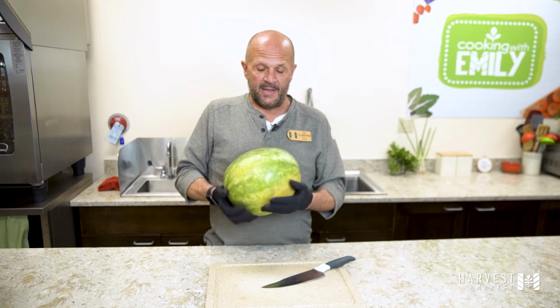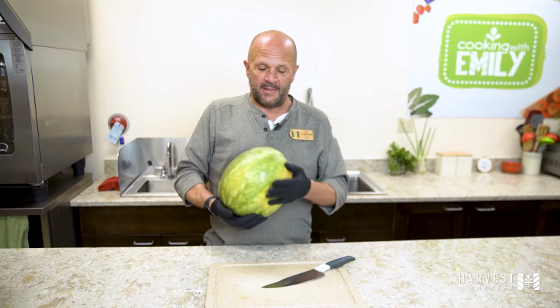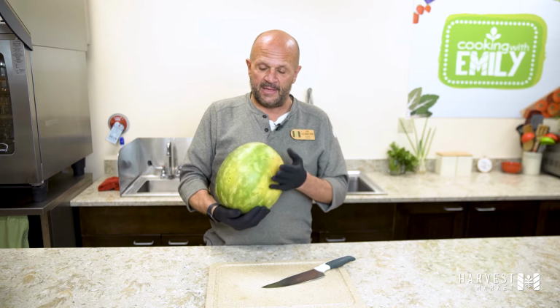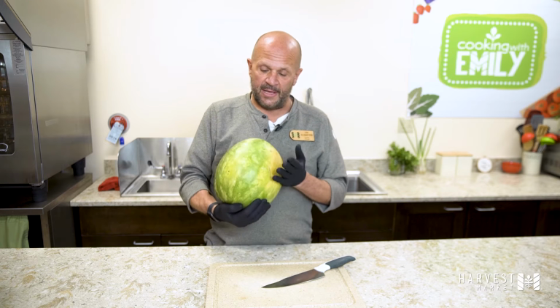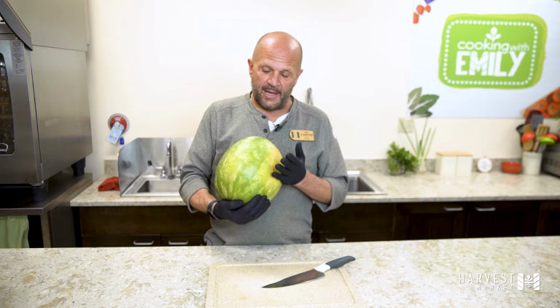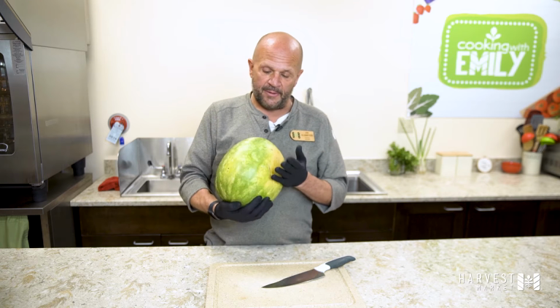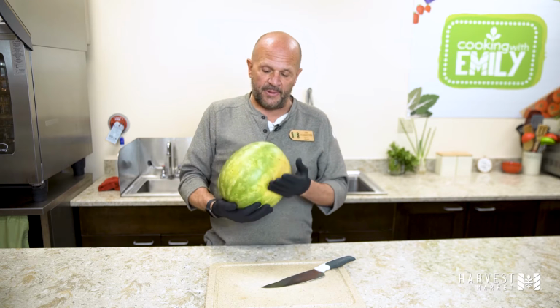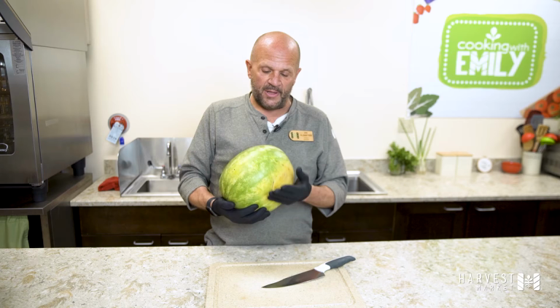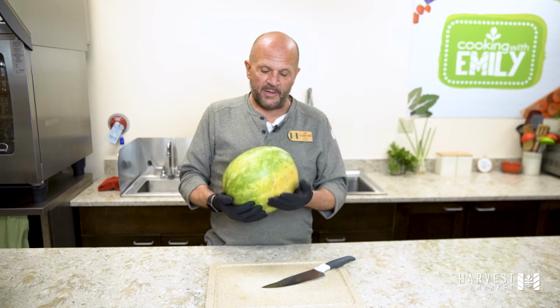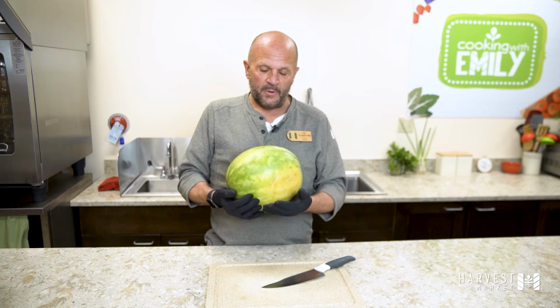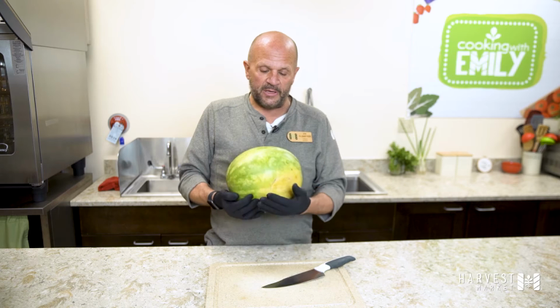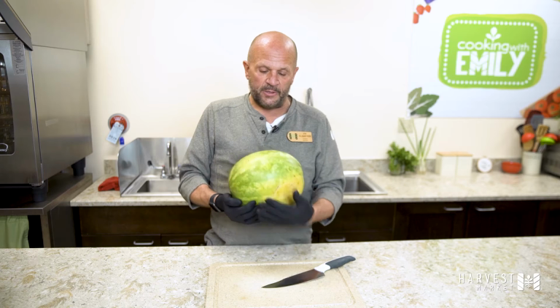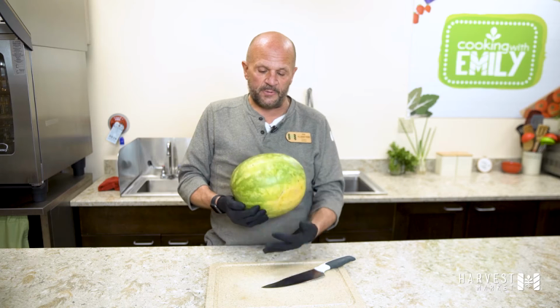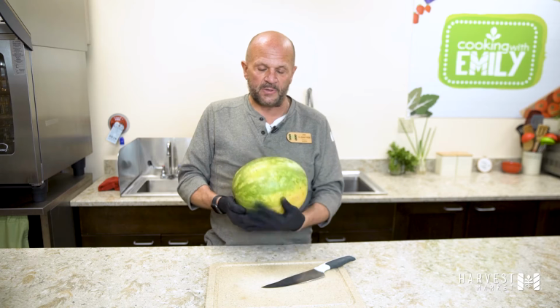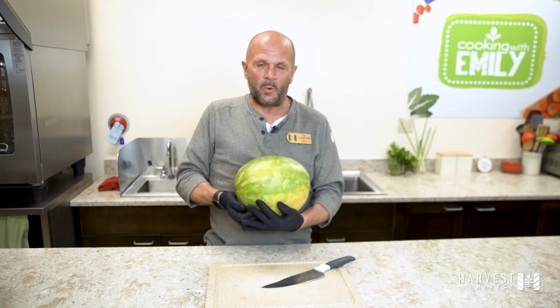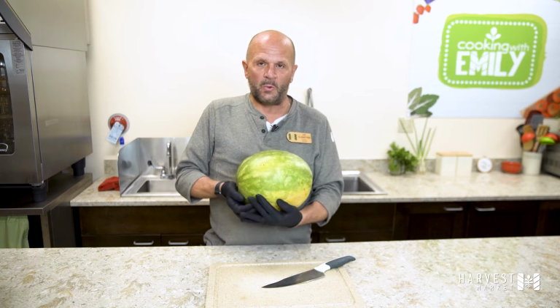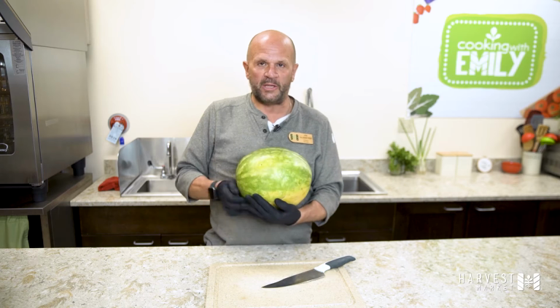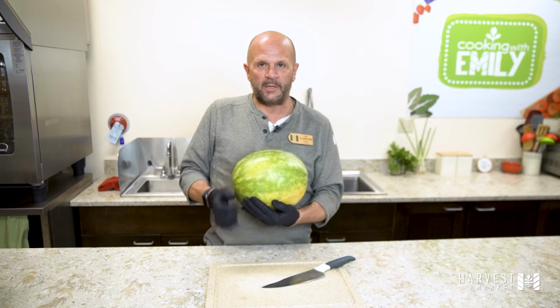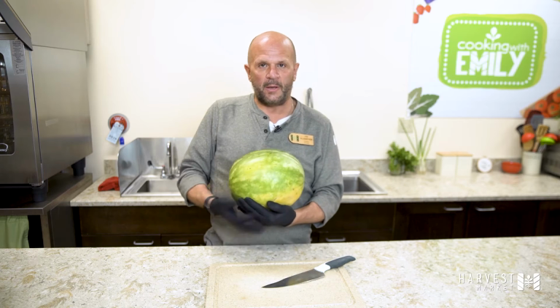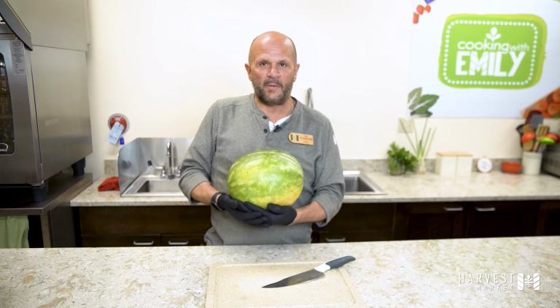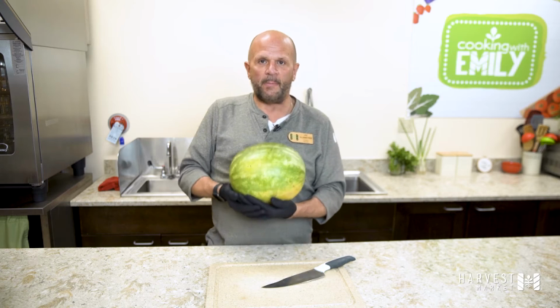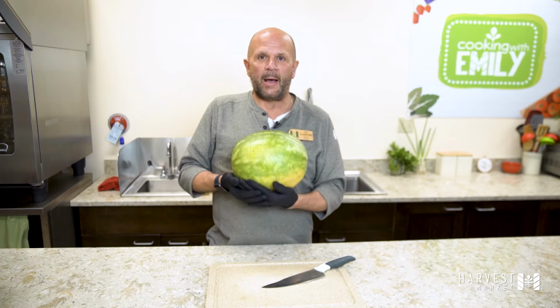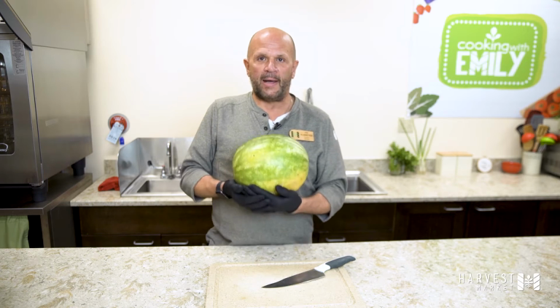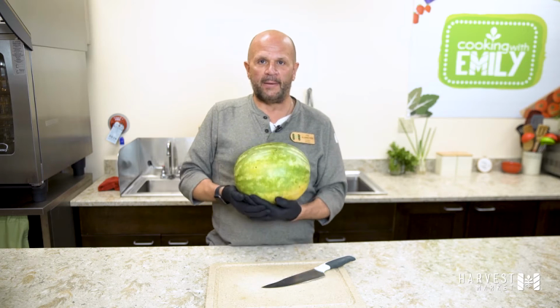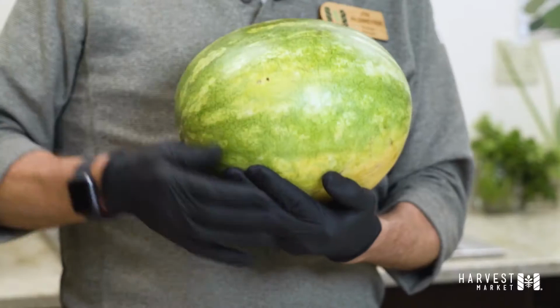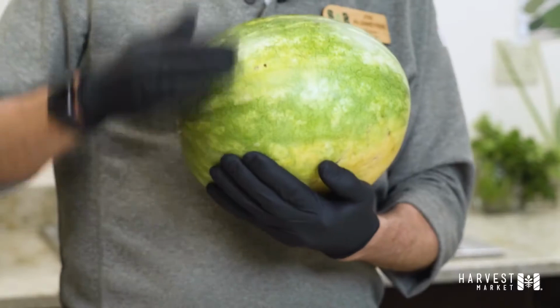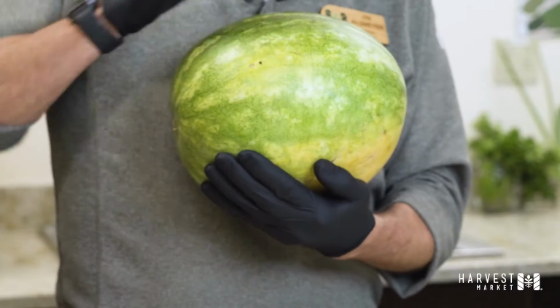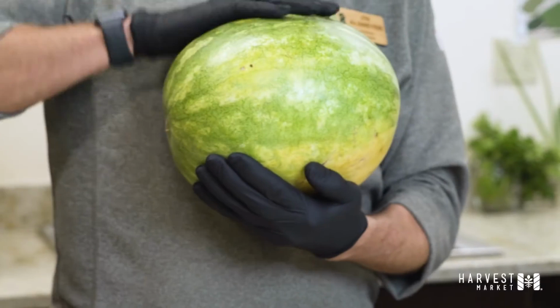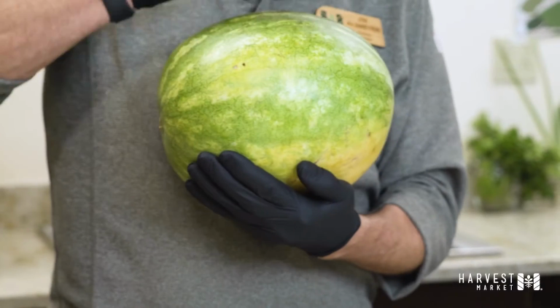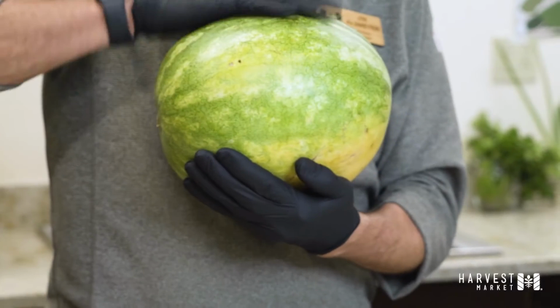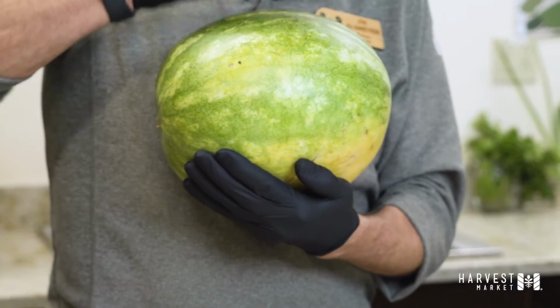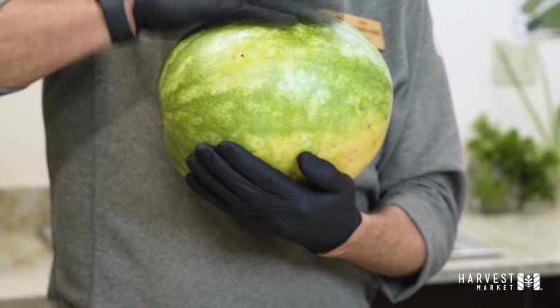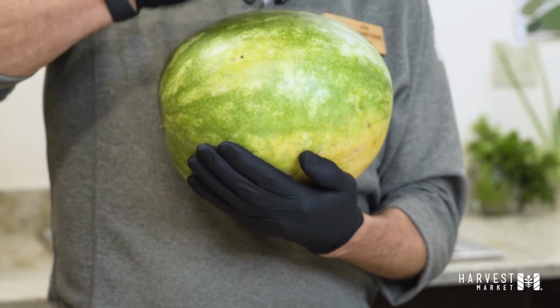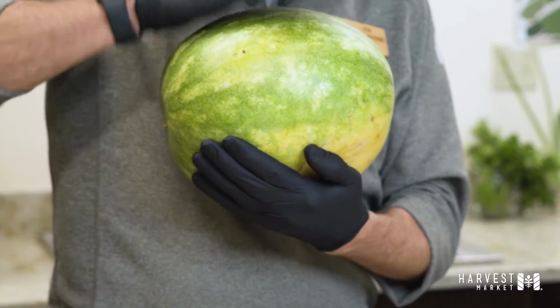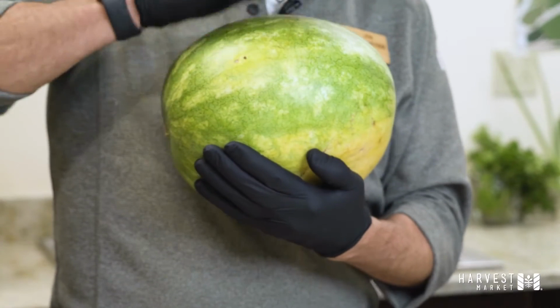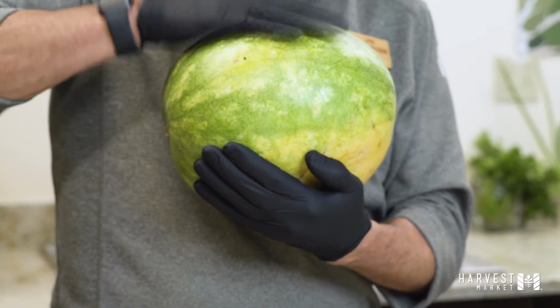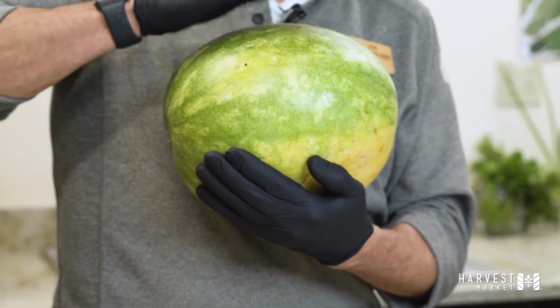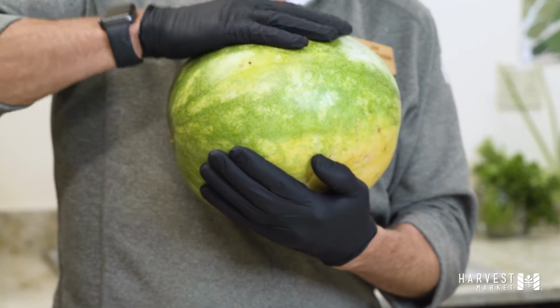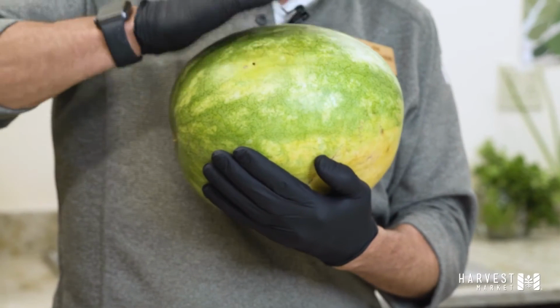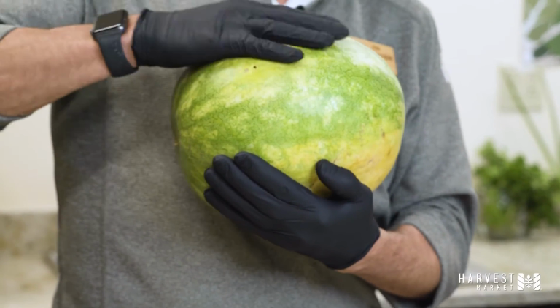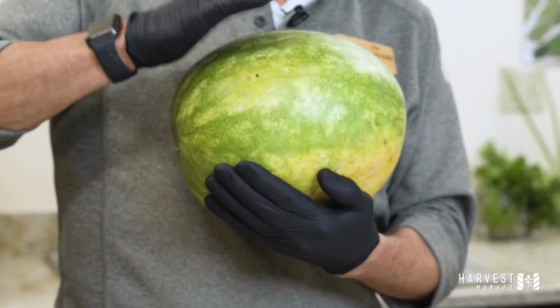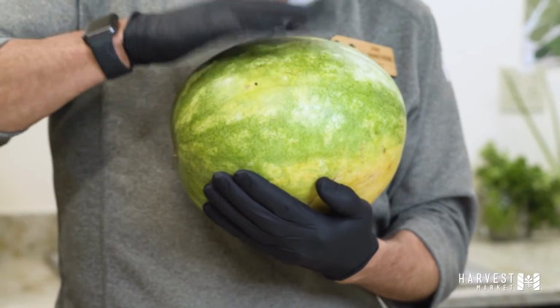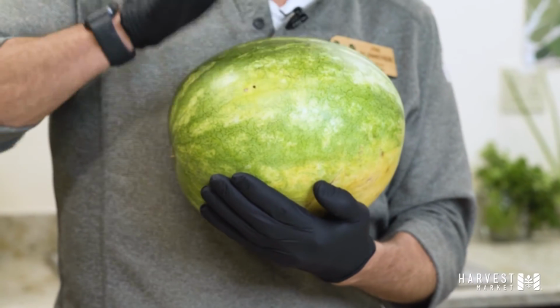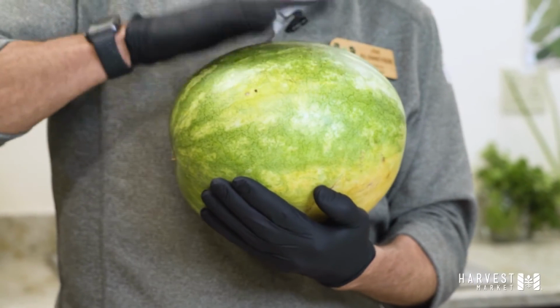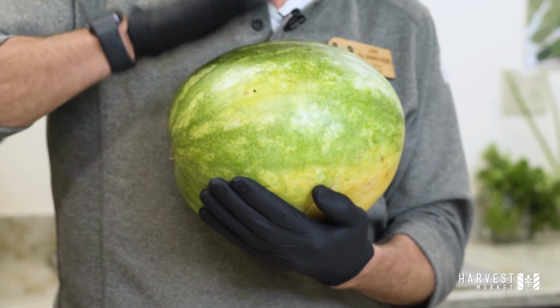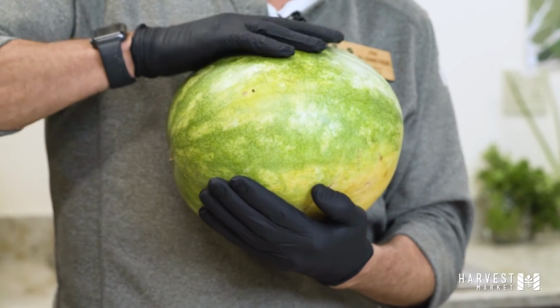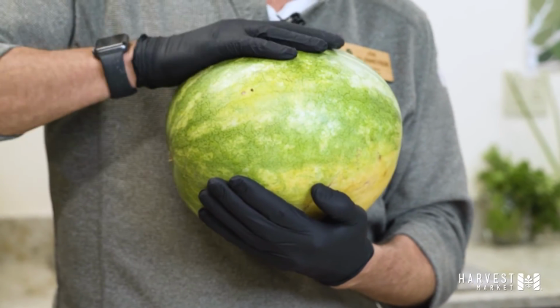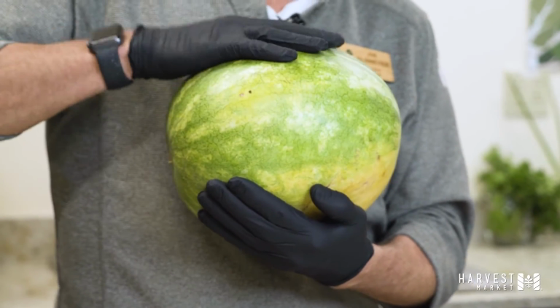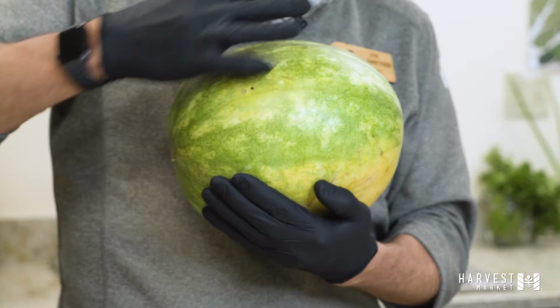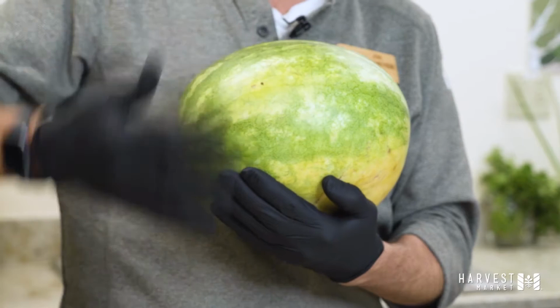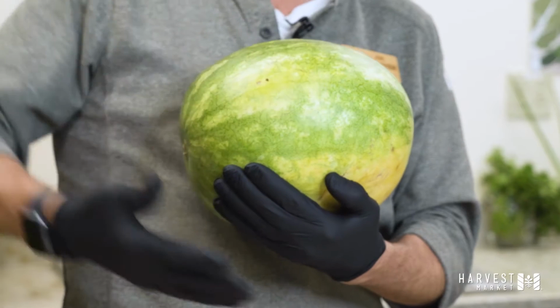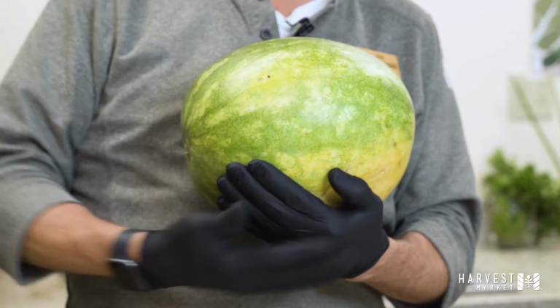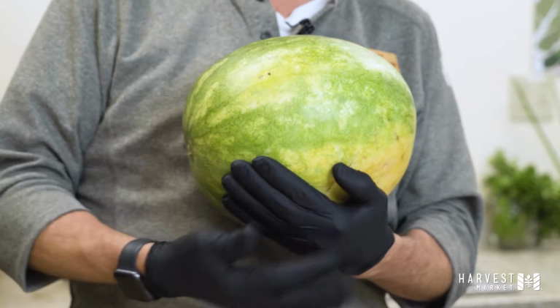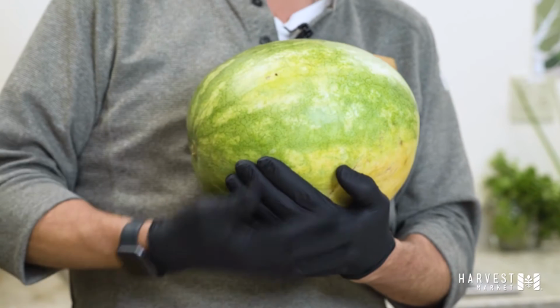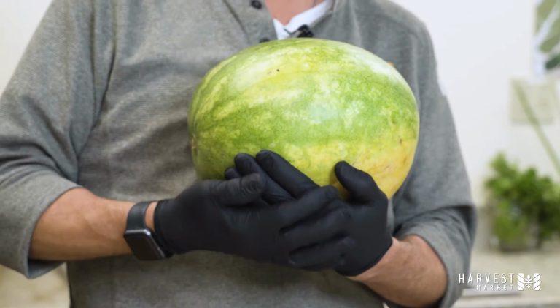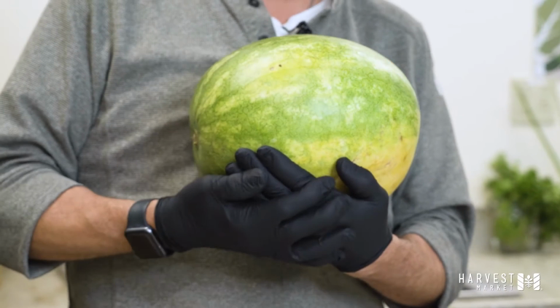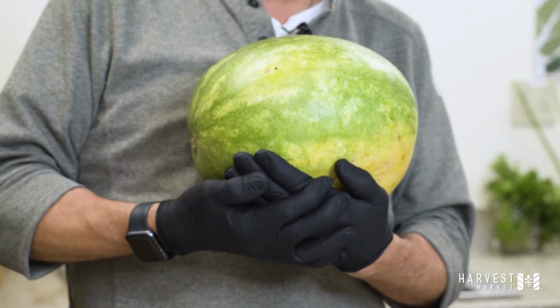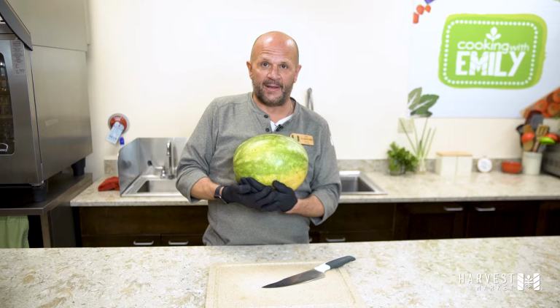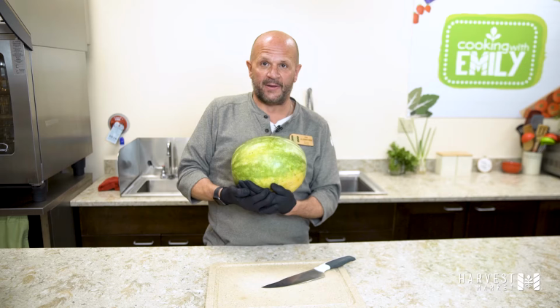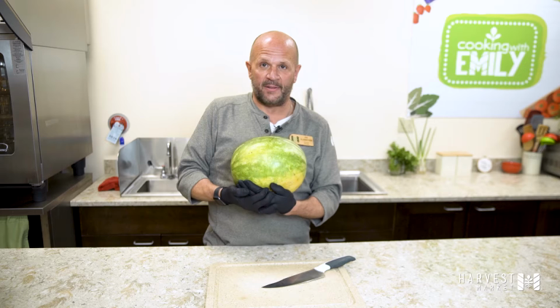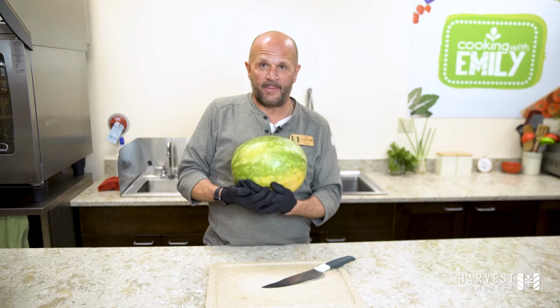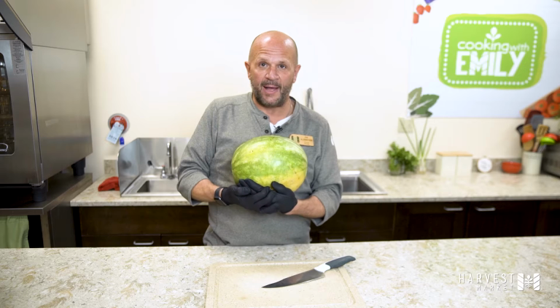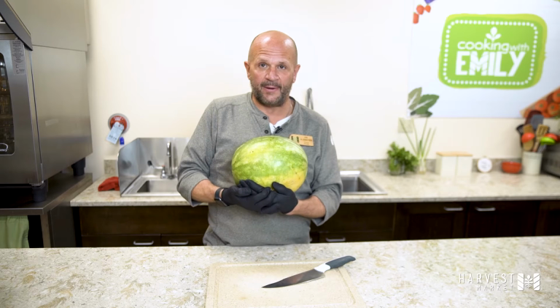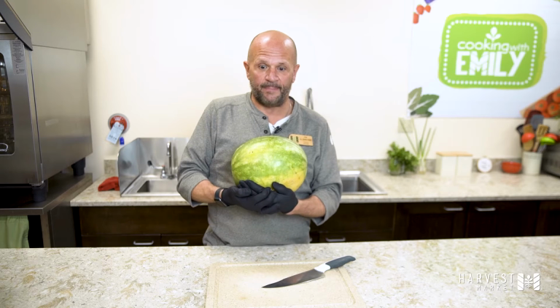The other thing you want to do is hold it on the bottom and kind of pat it, and it should vibrate down to your hand on the bottom.